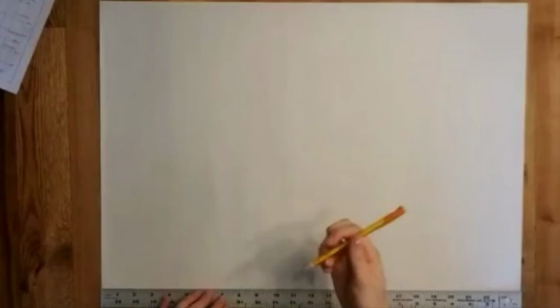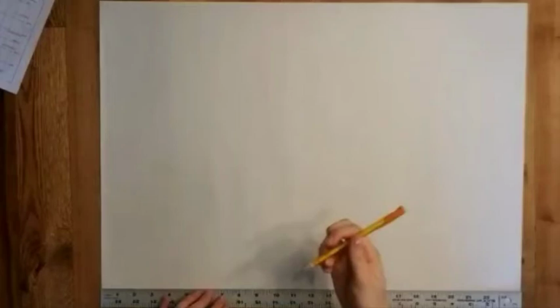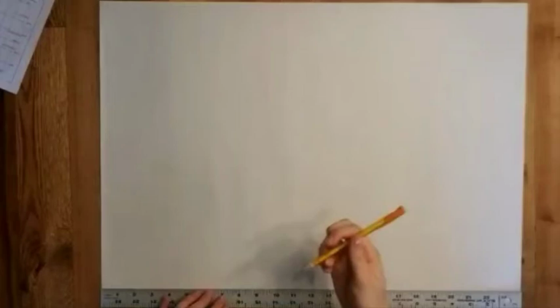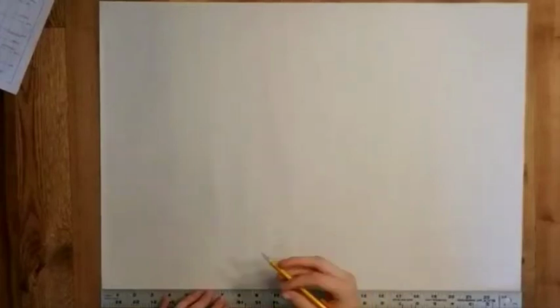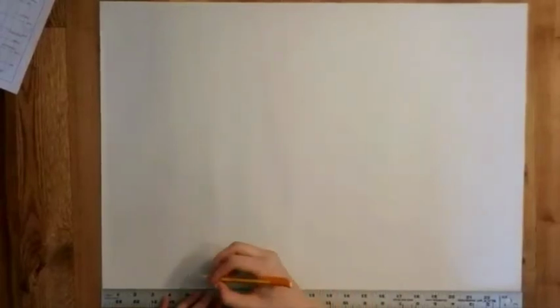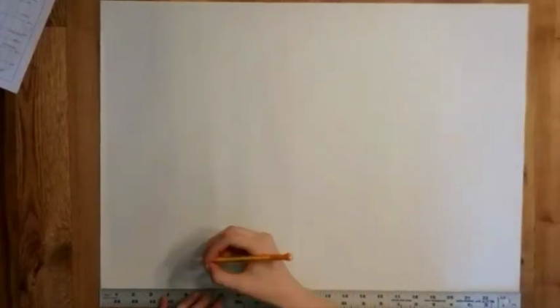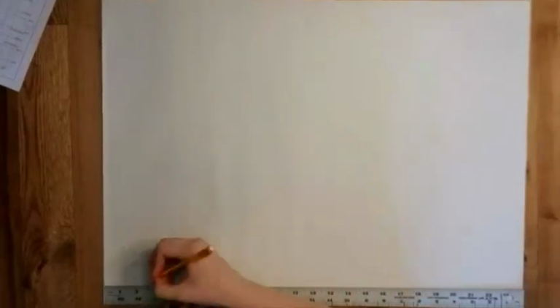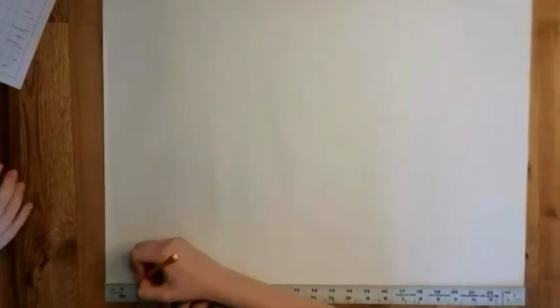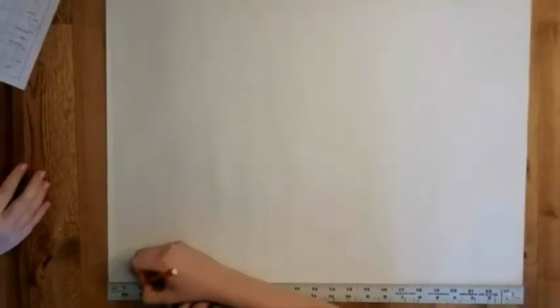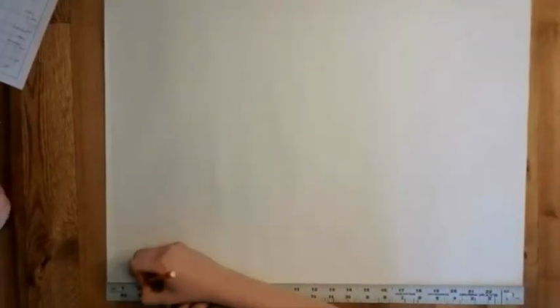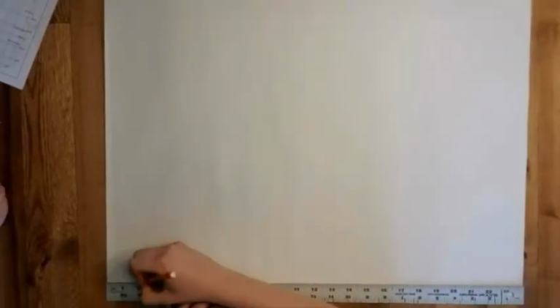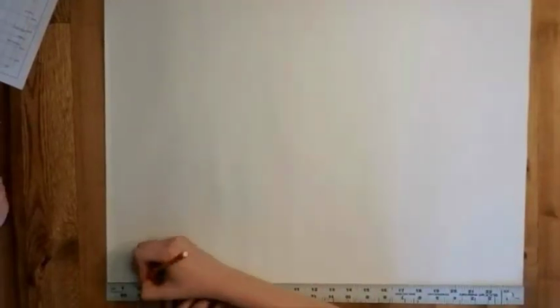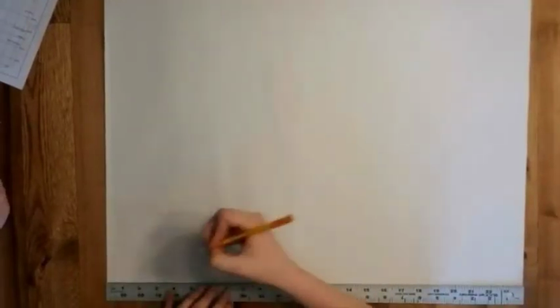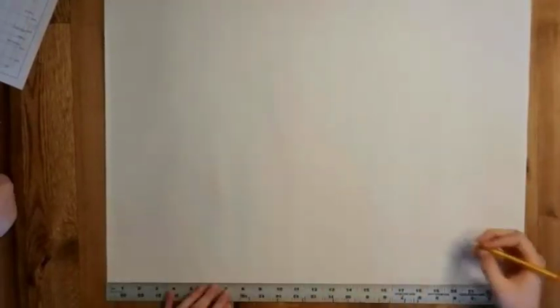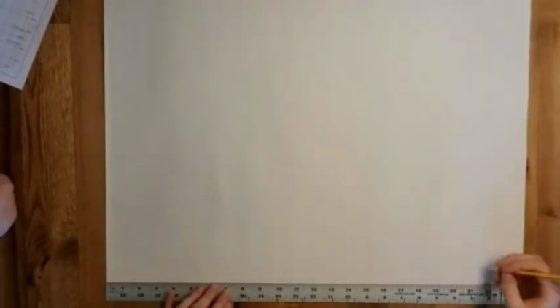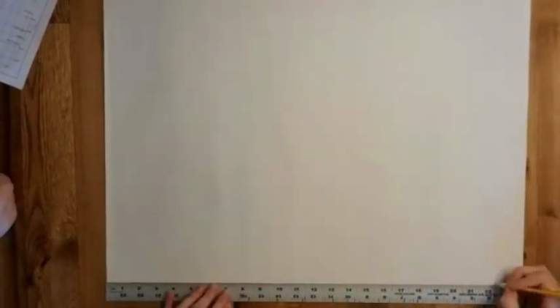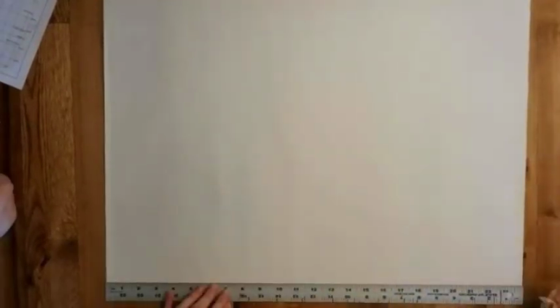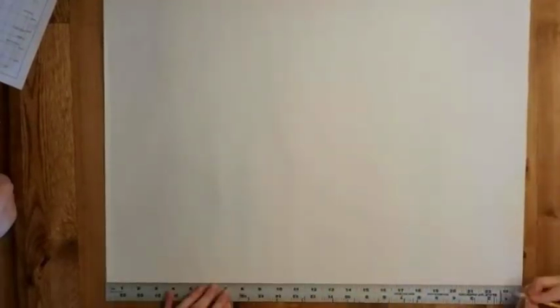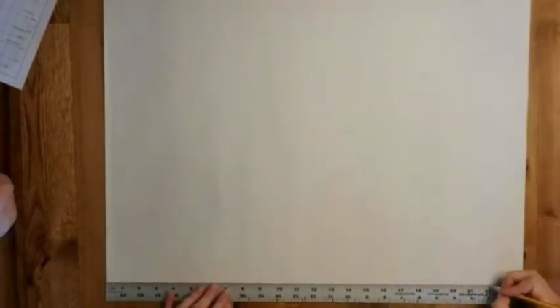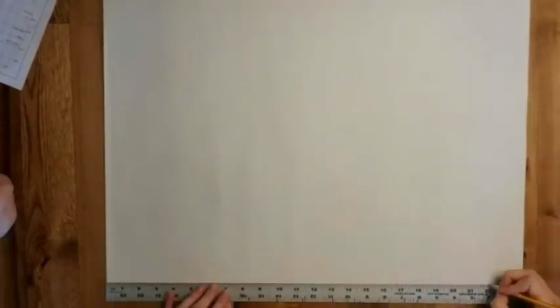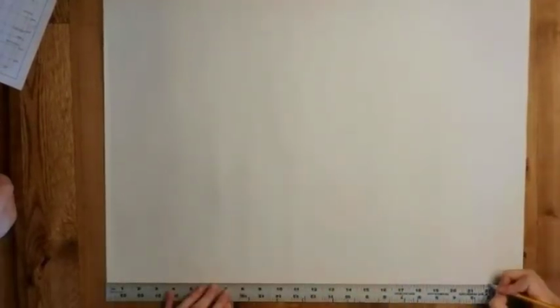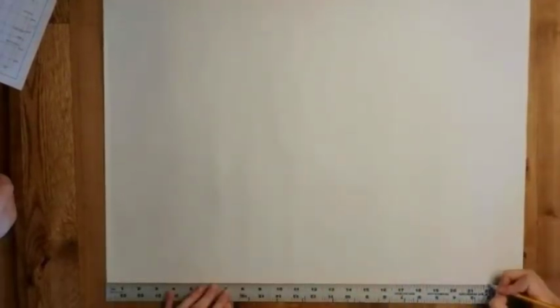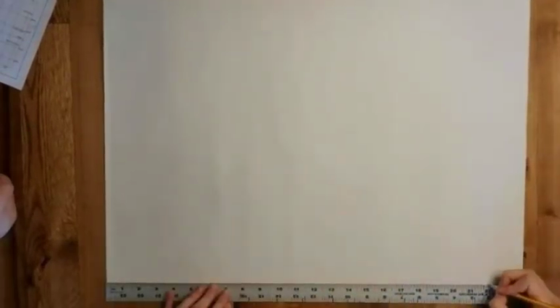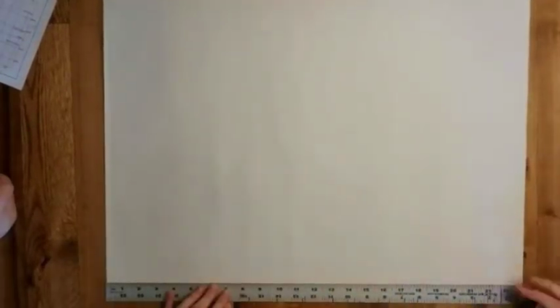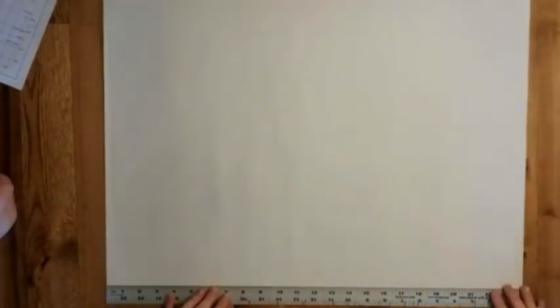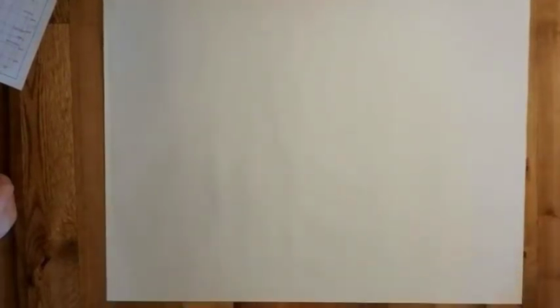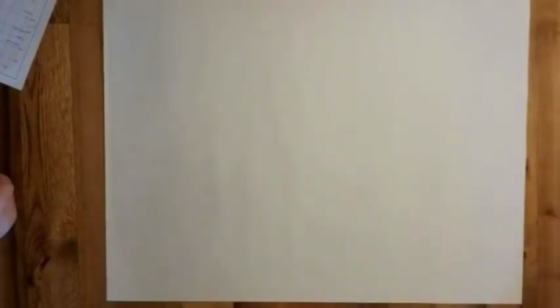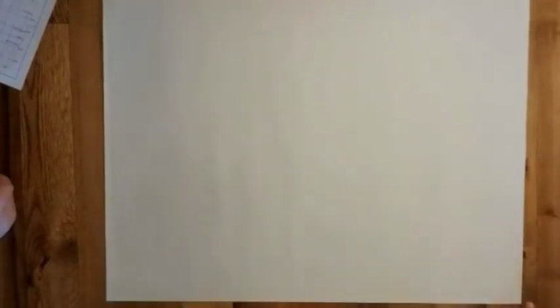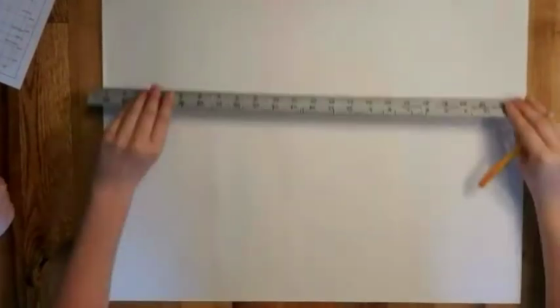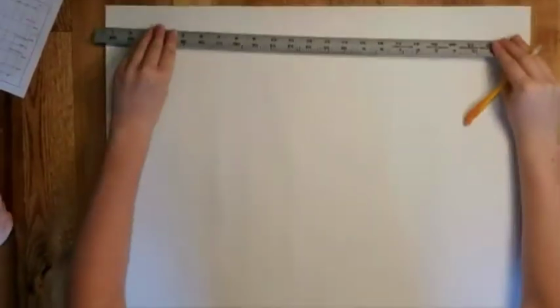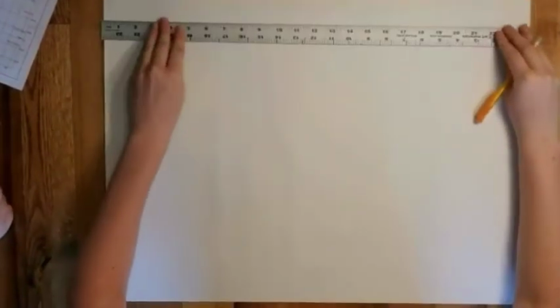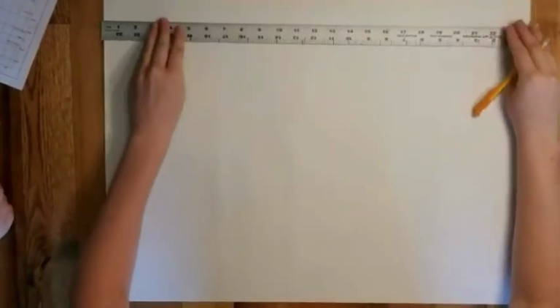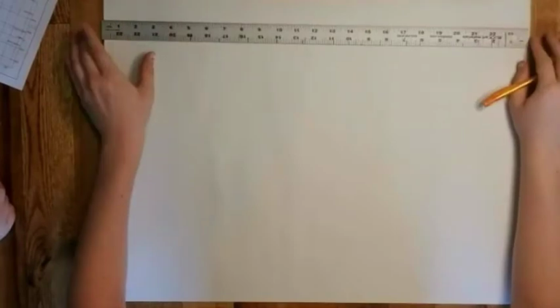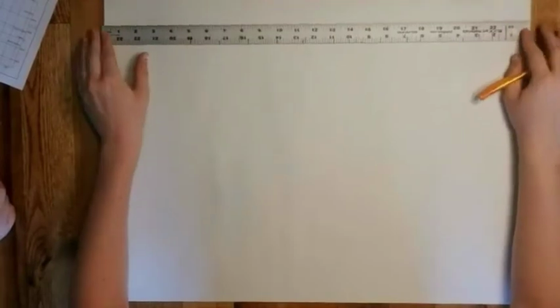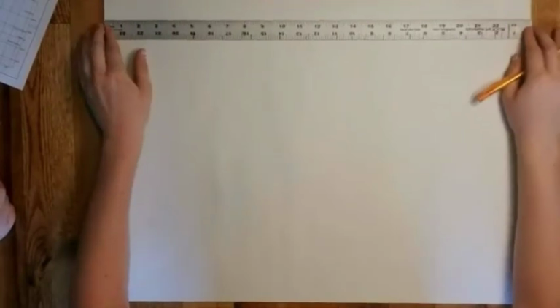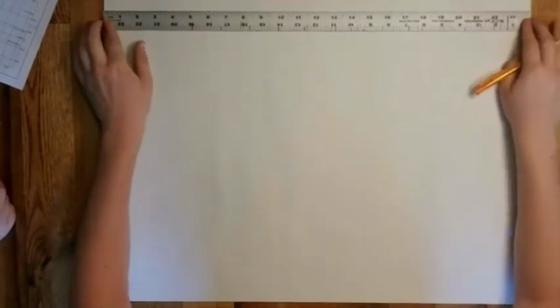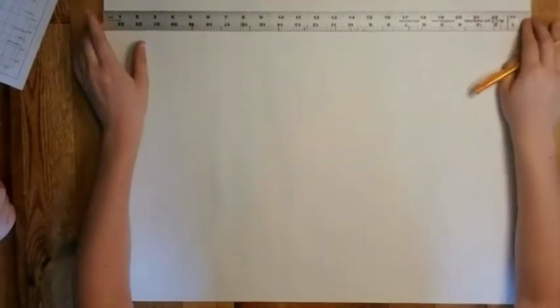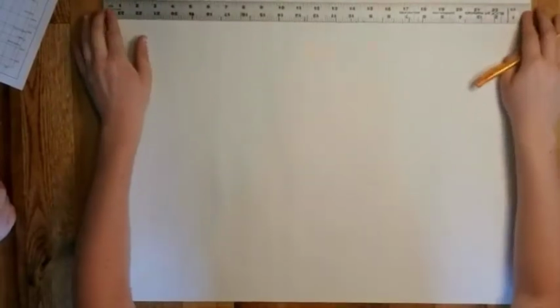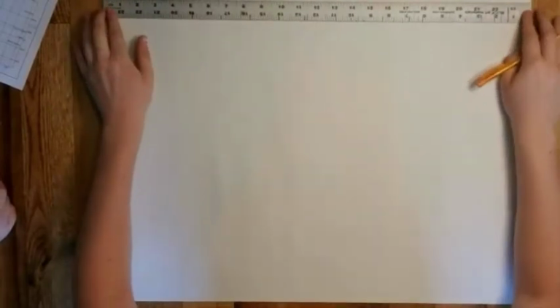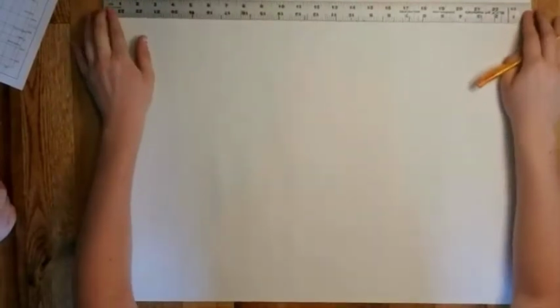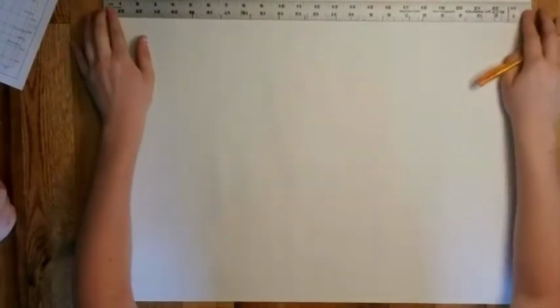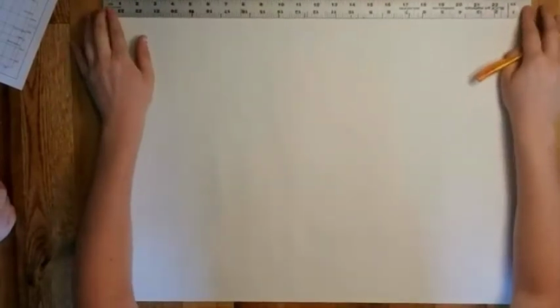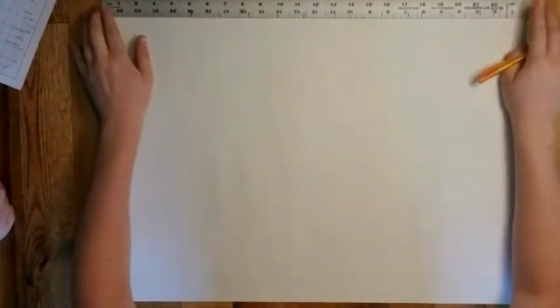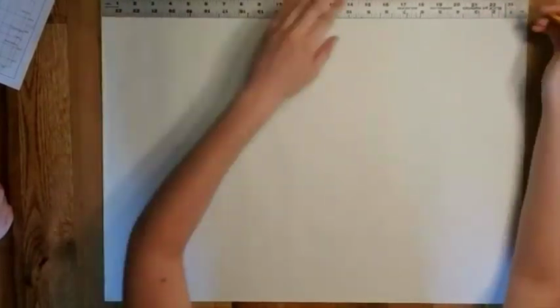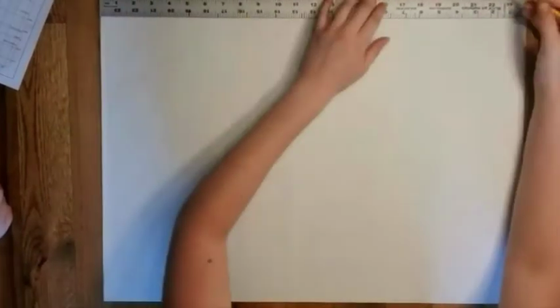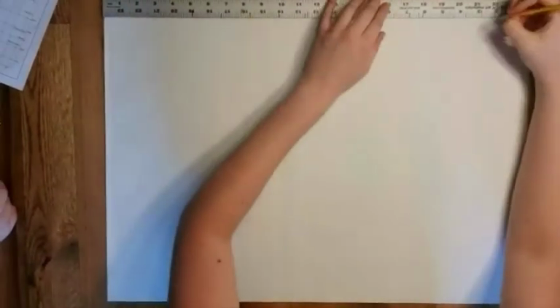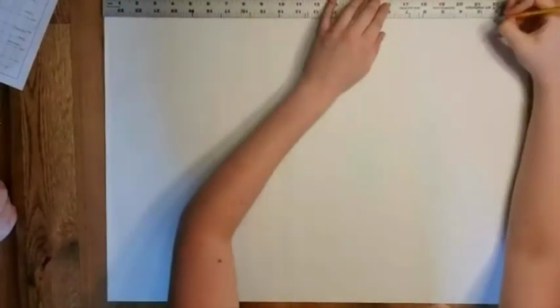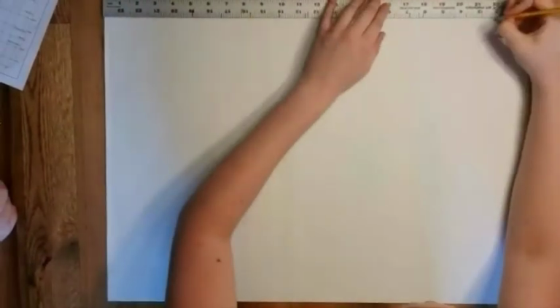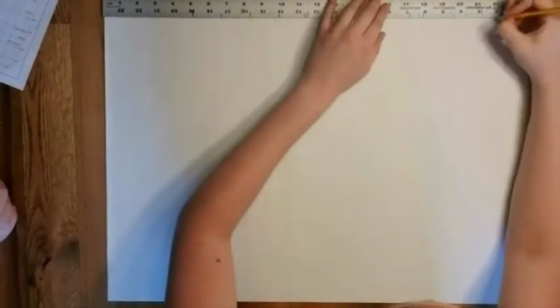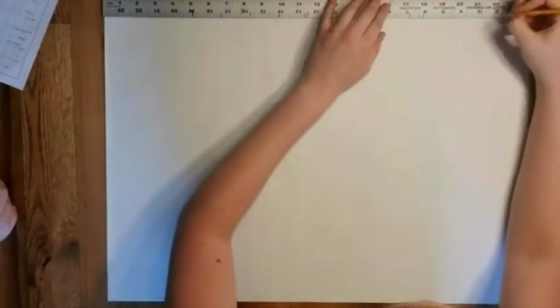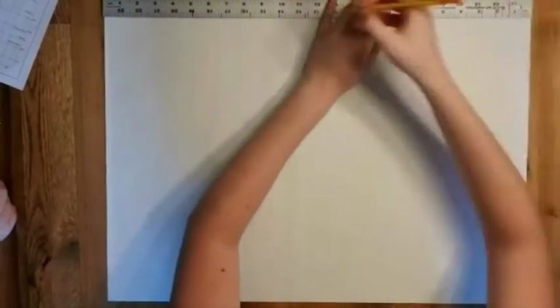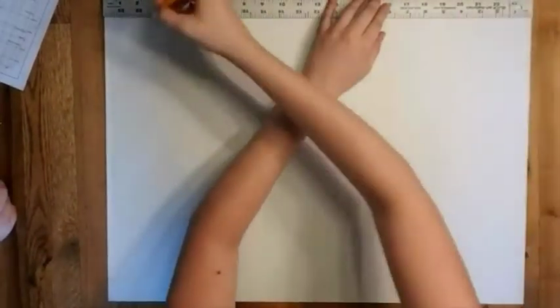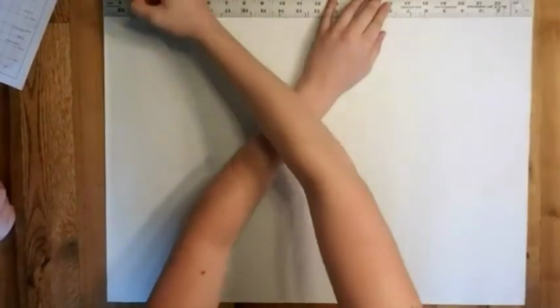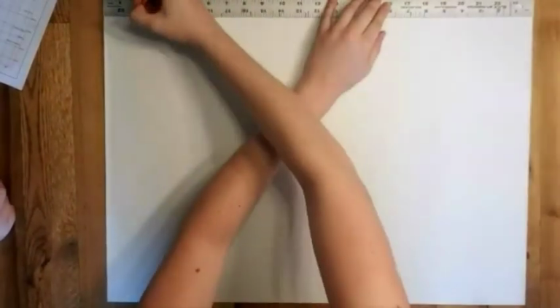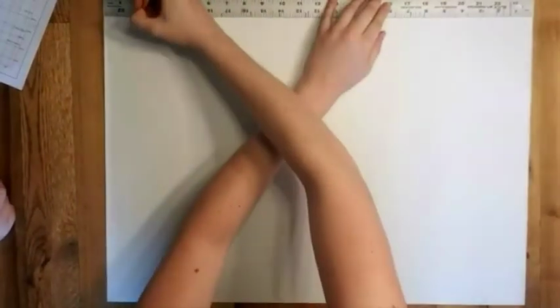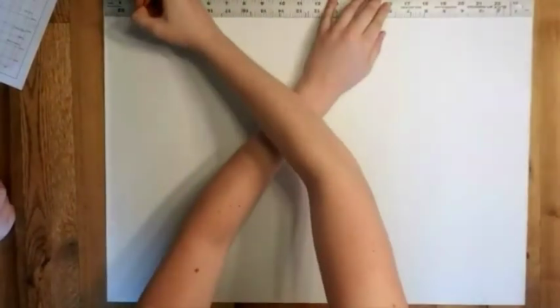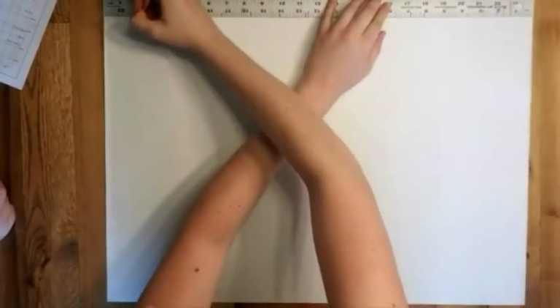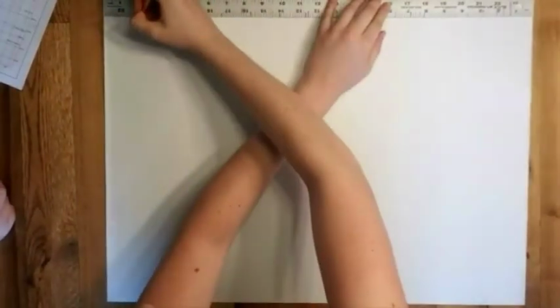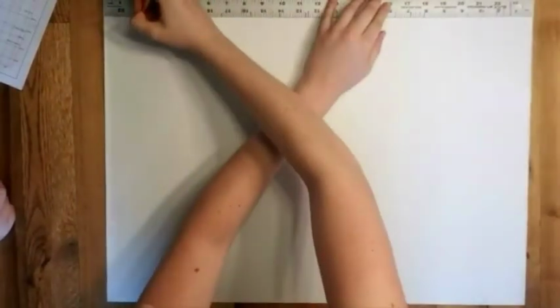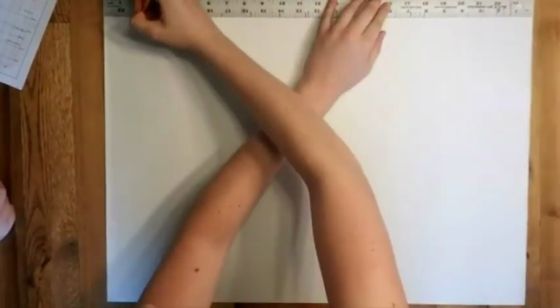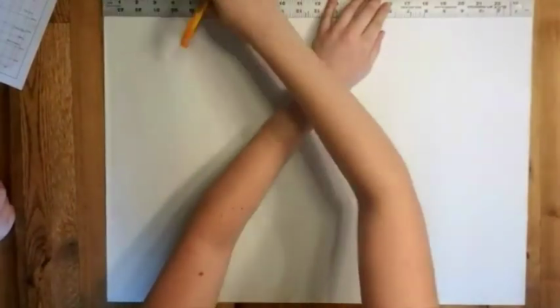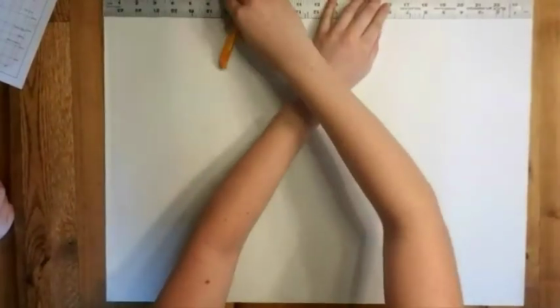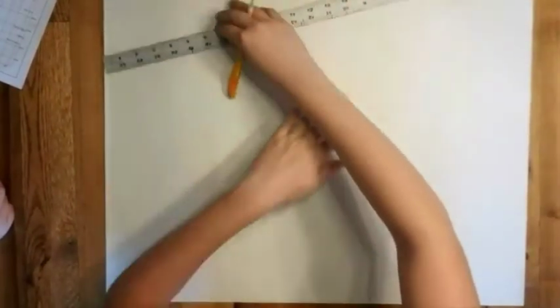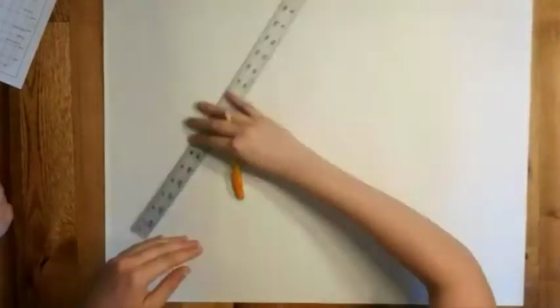Good morning Discover 120. I want to show you an easy way to draw your Mercator grid.